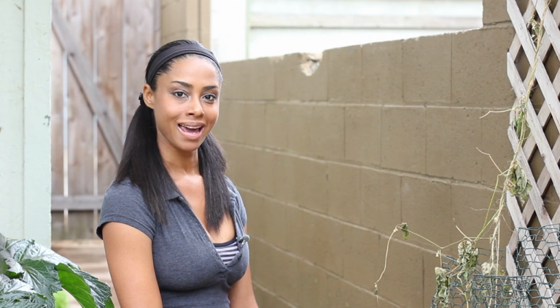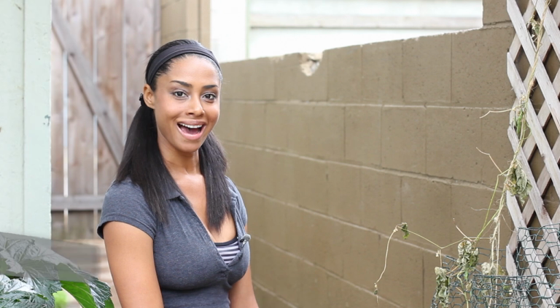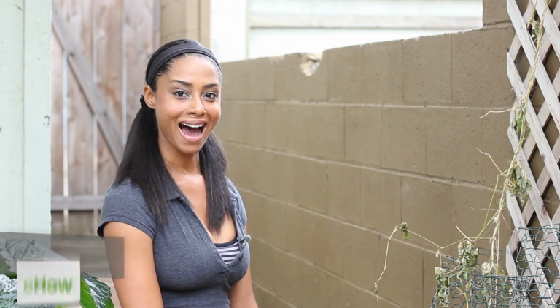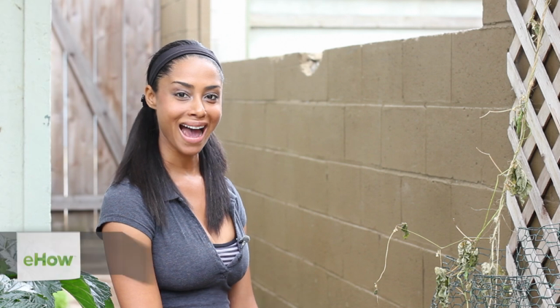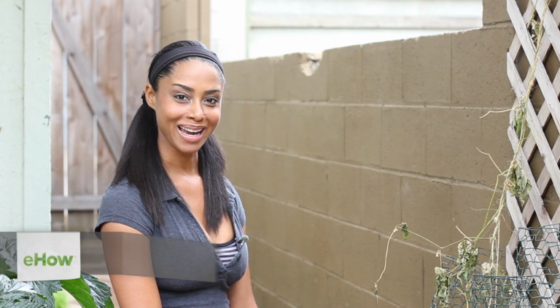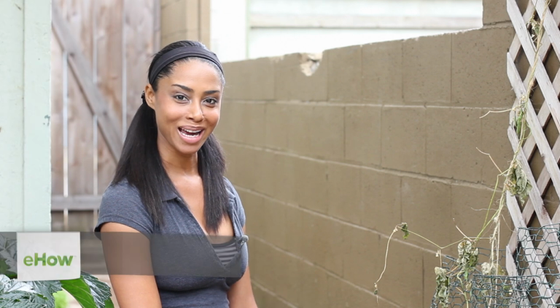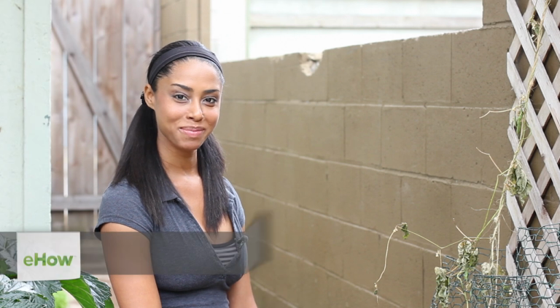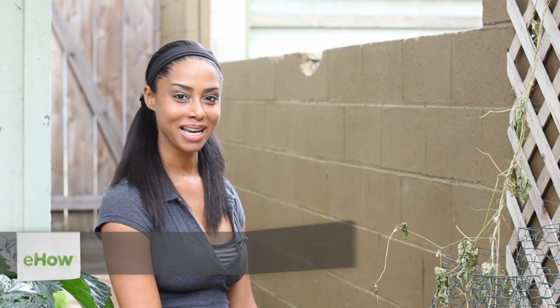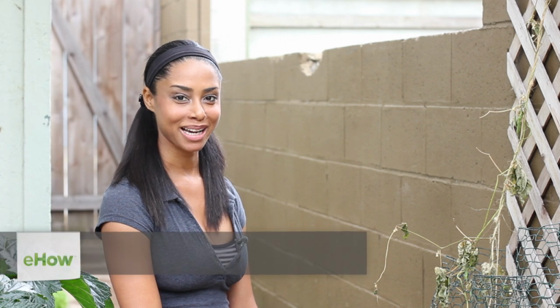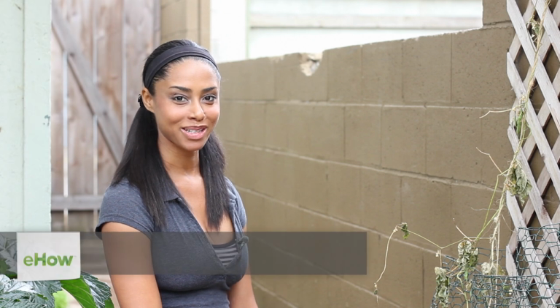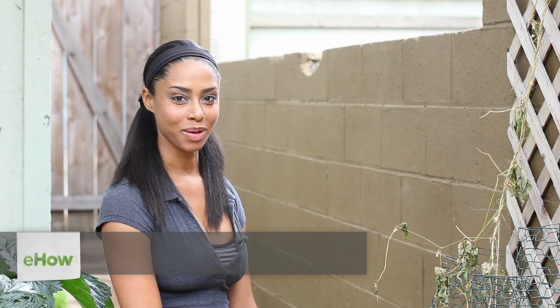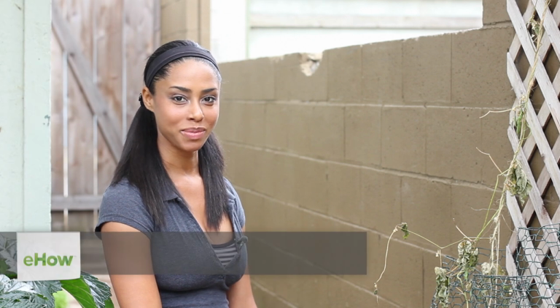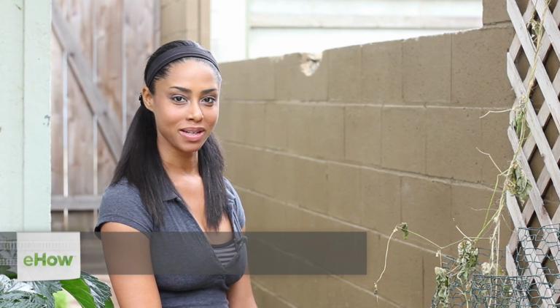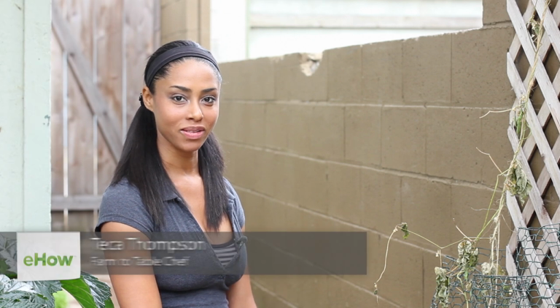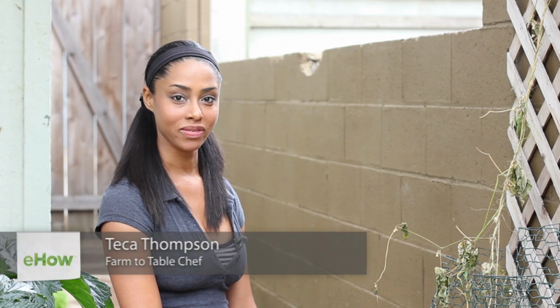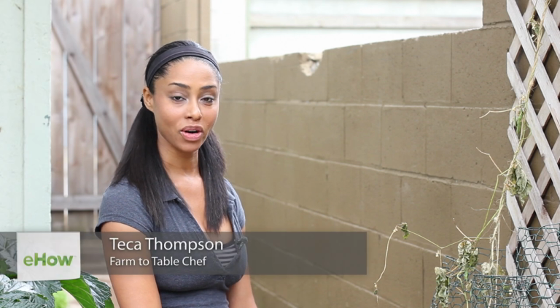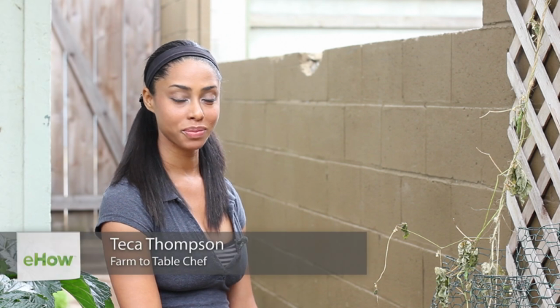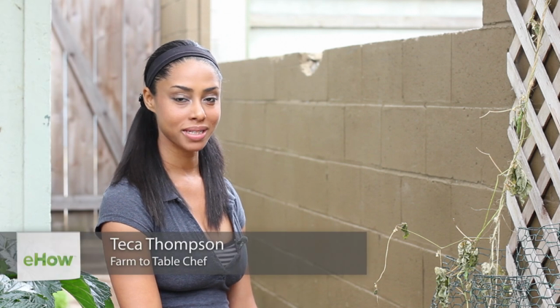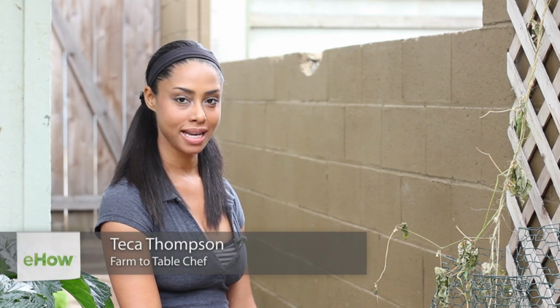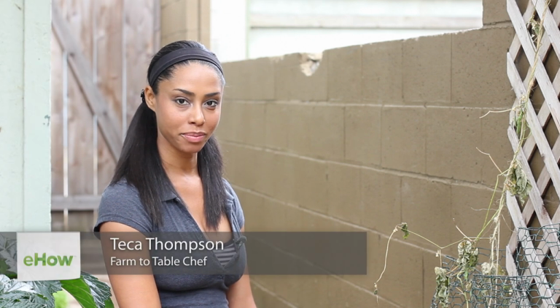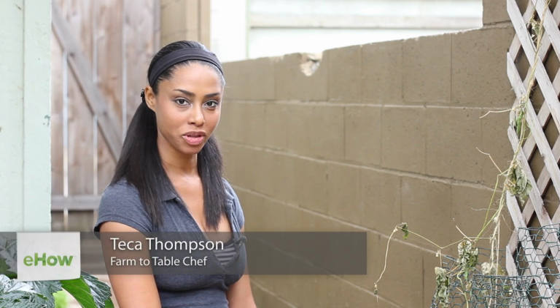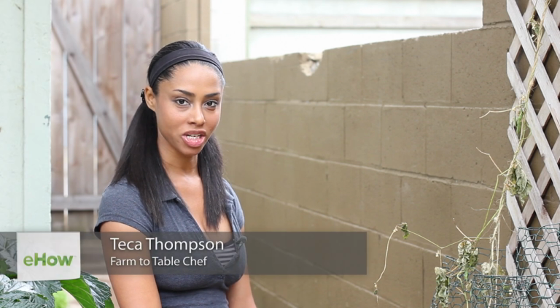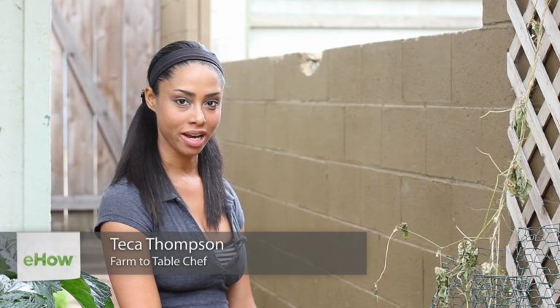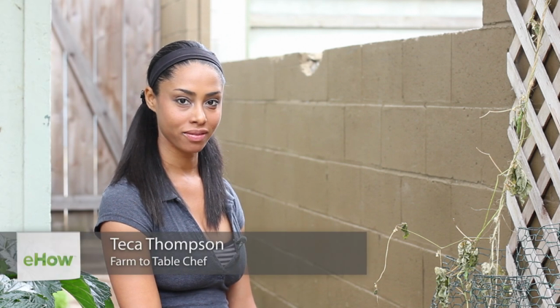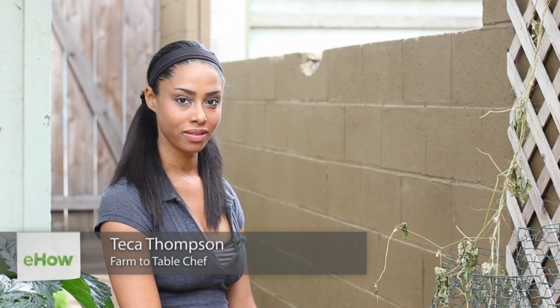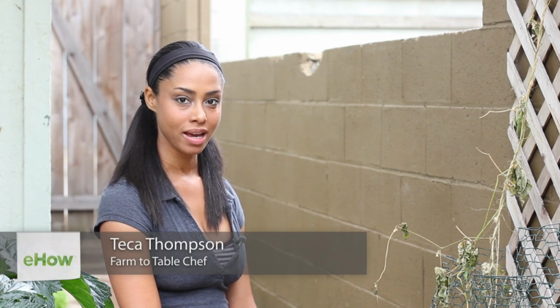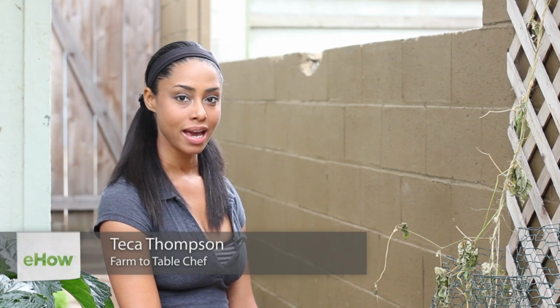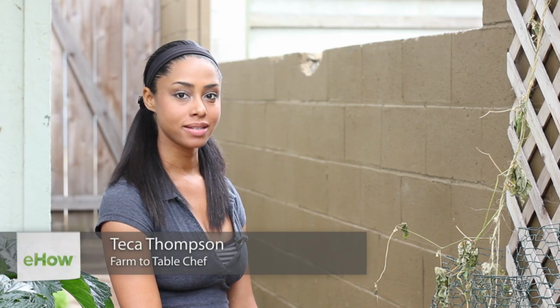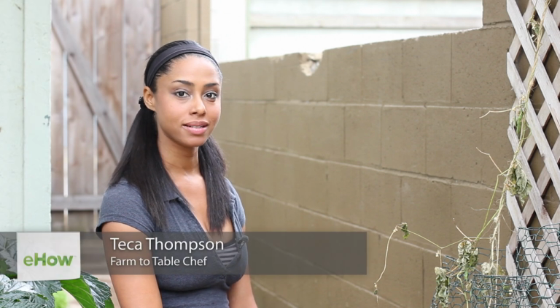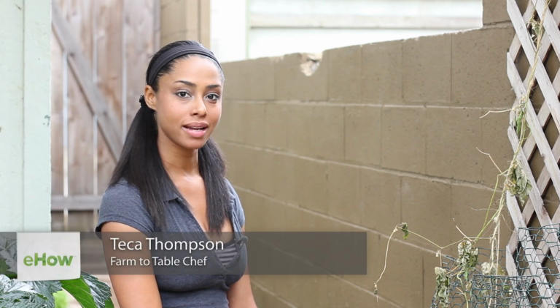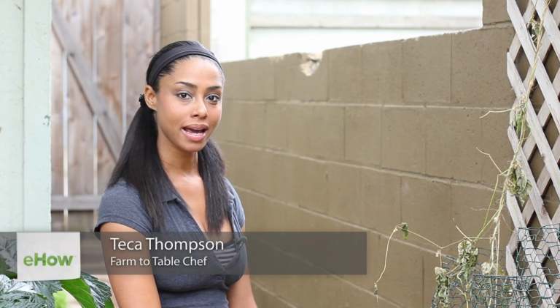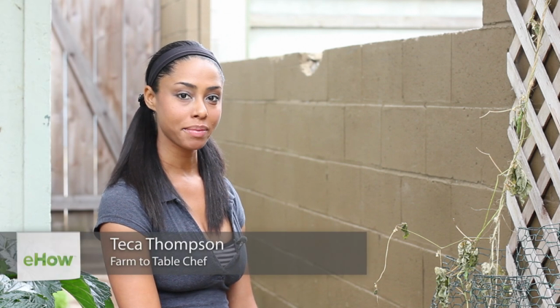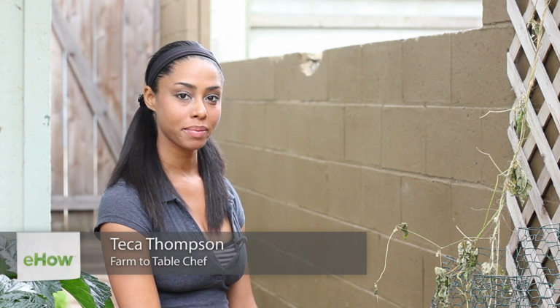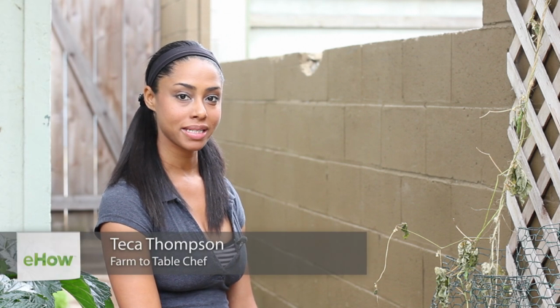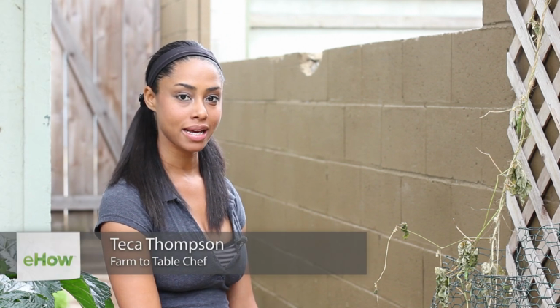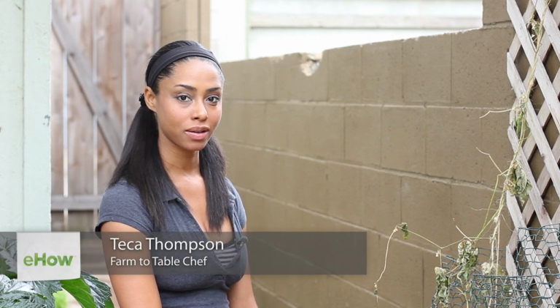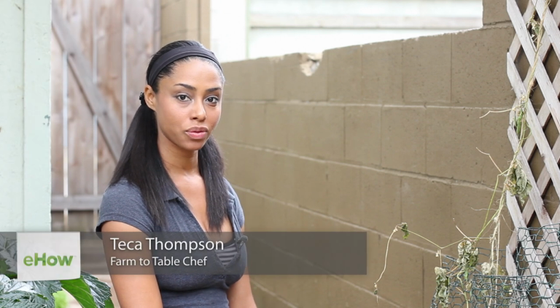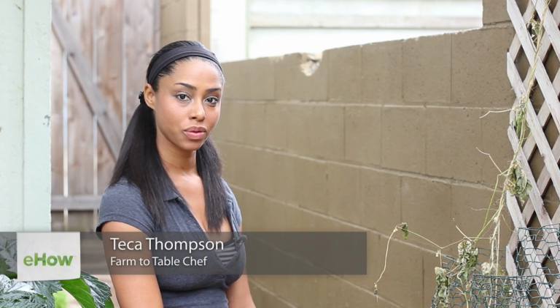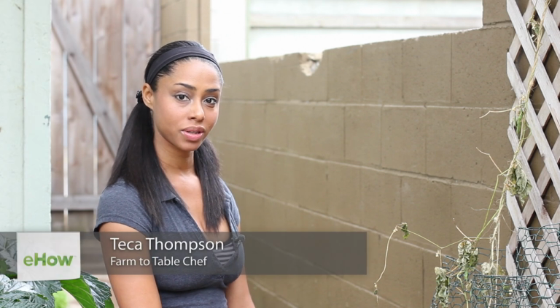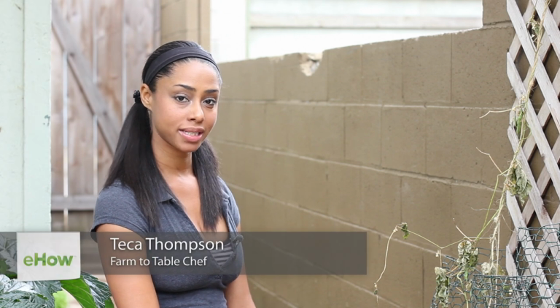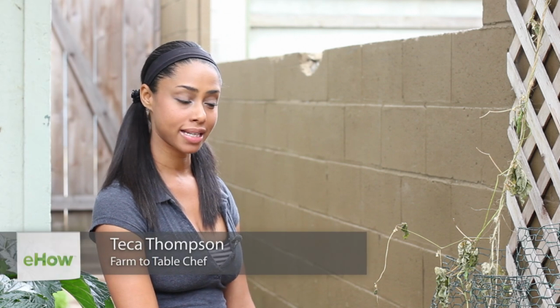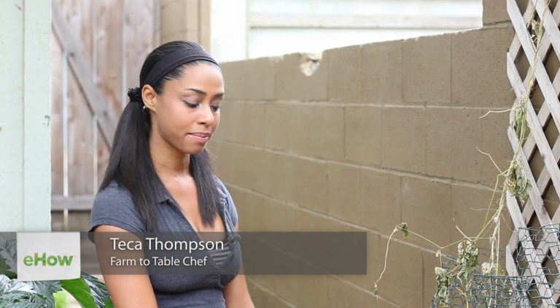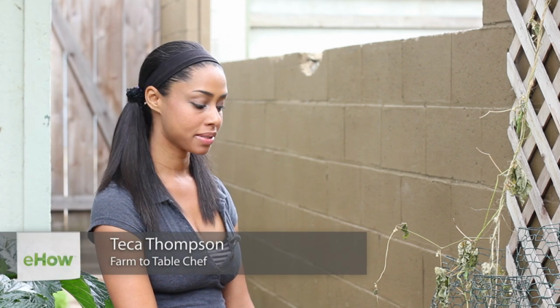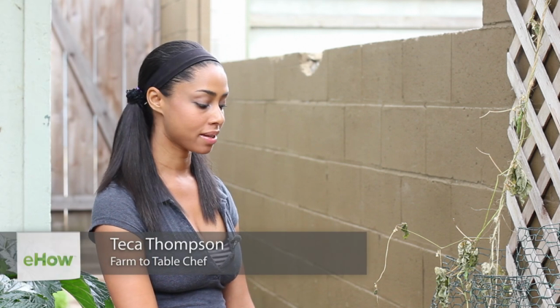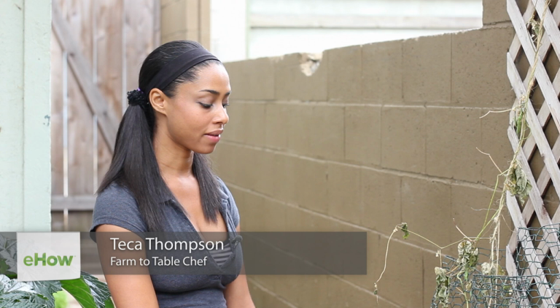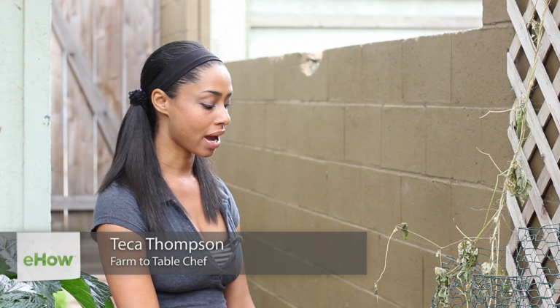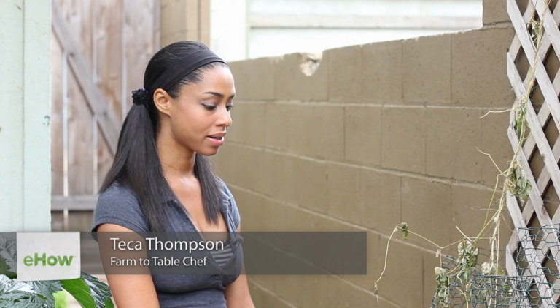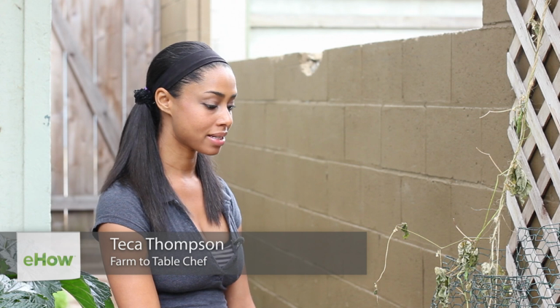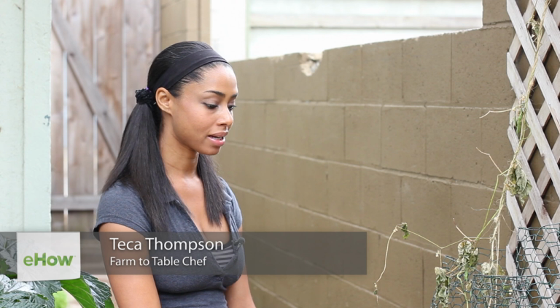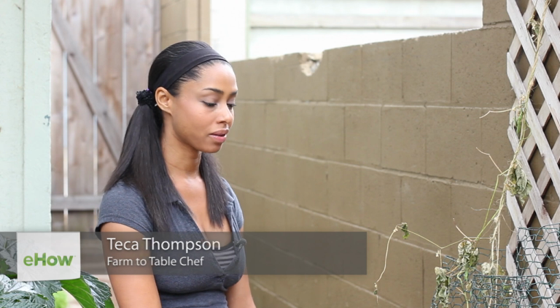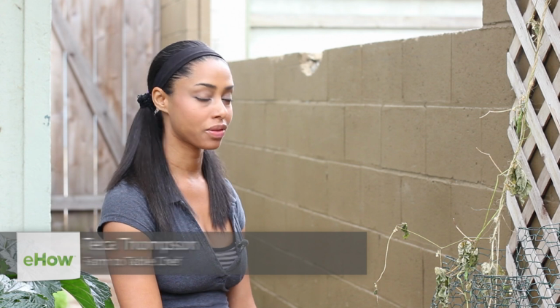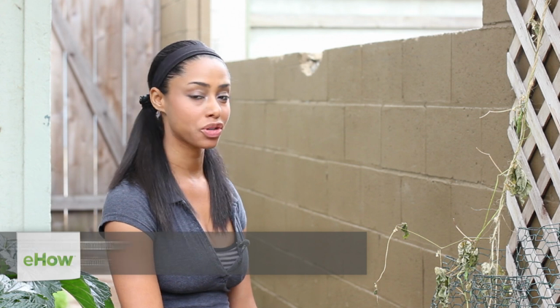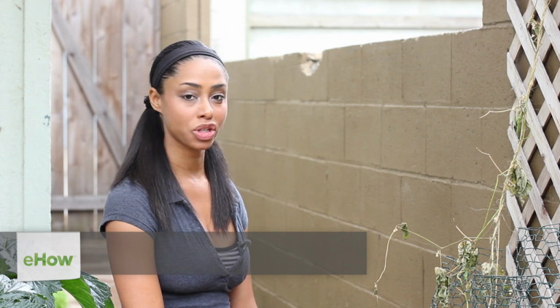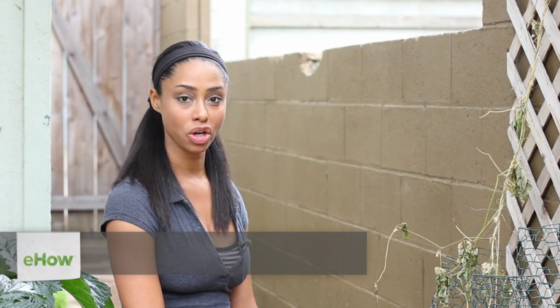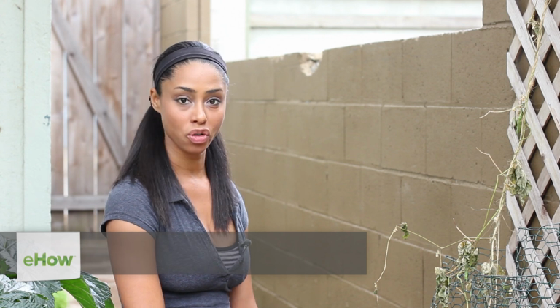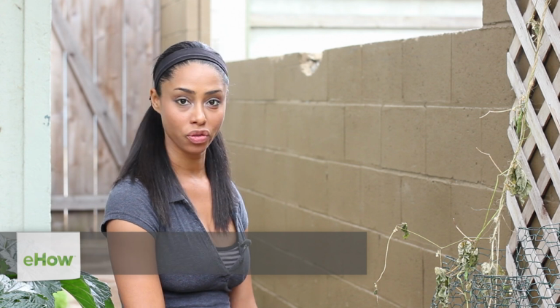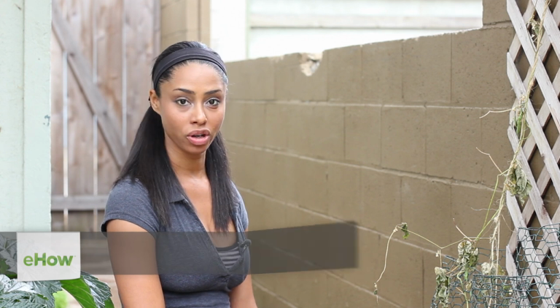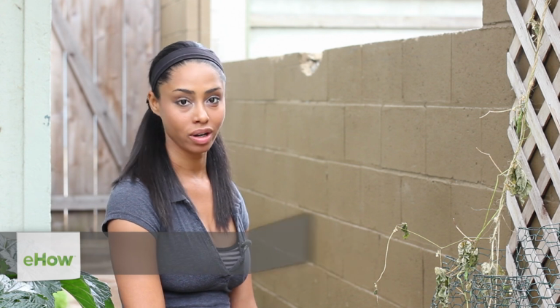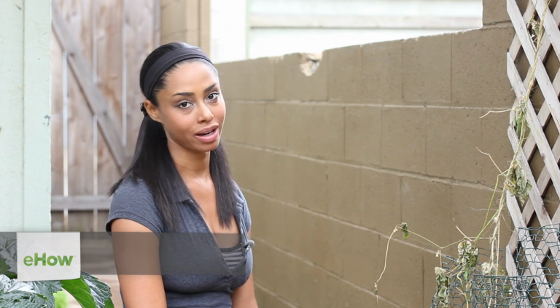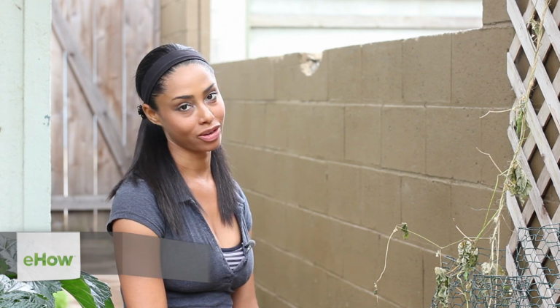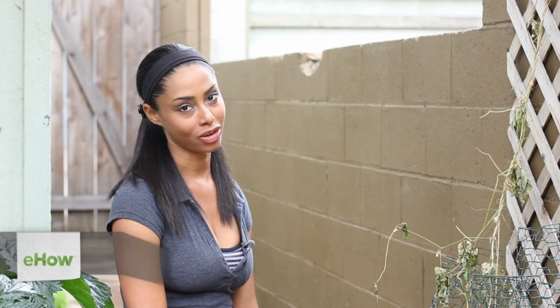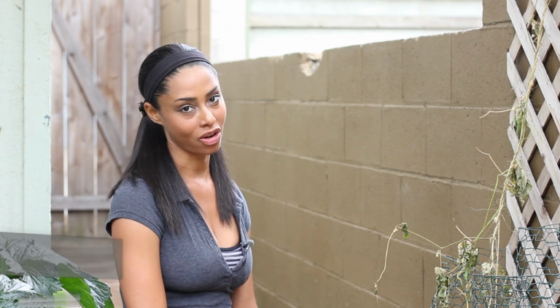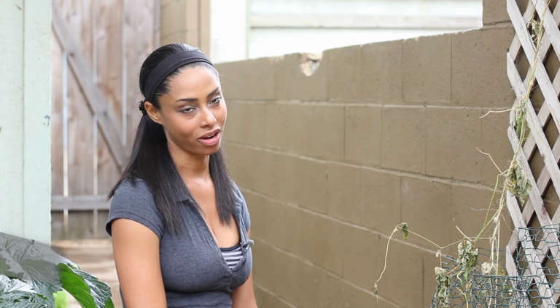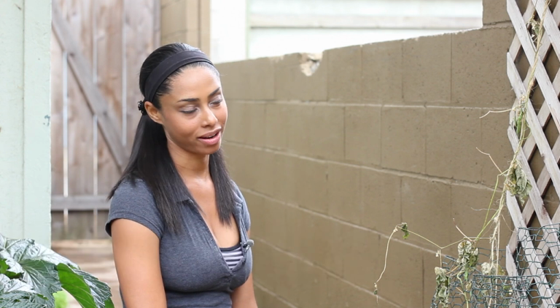Hi, I'm Tekka Thompson, farm to table chef, and today I'm going to be taking you through the steps of how to tell if there's a gopher in your garden.